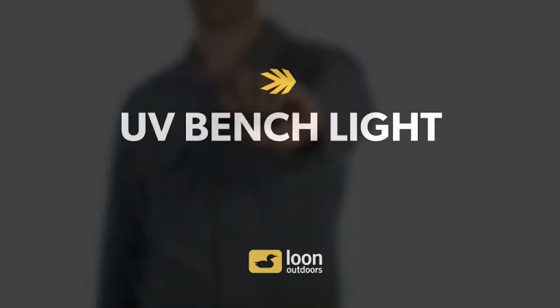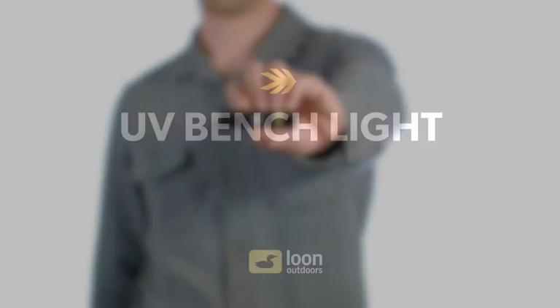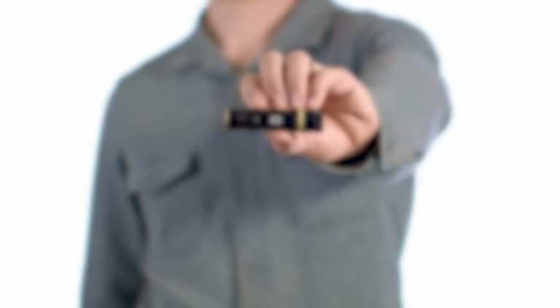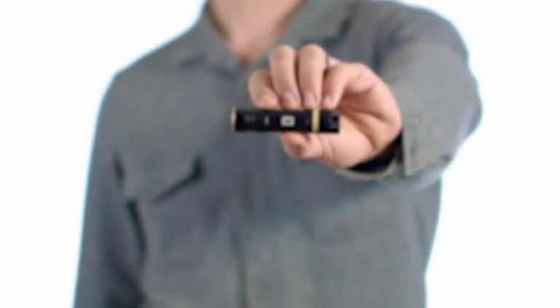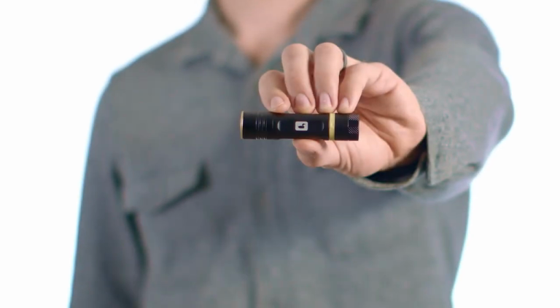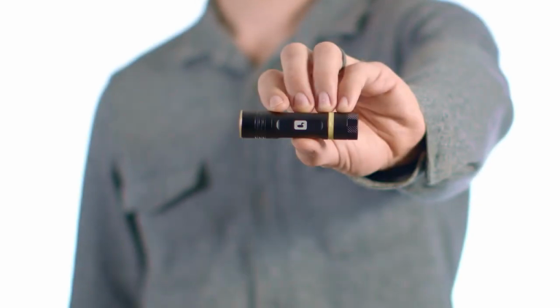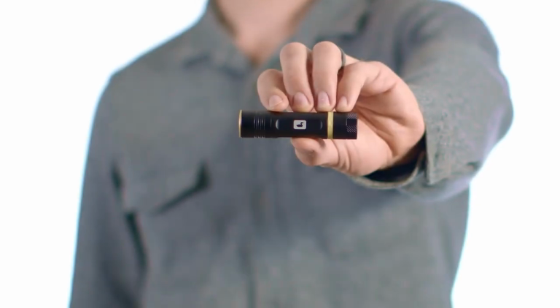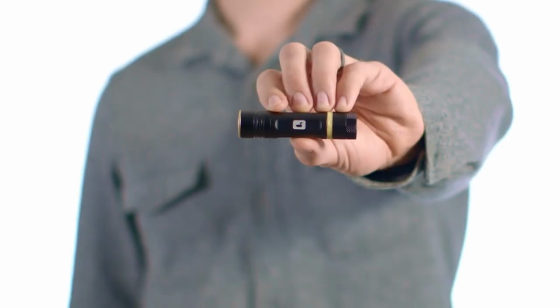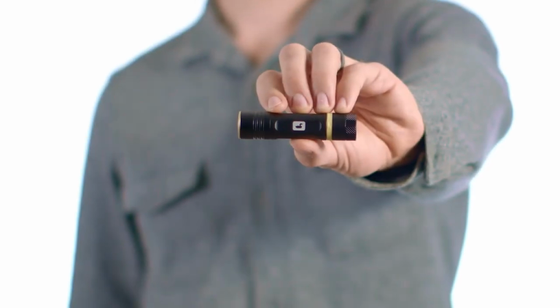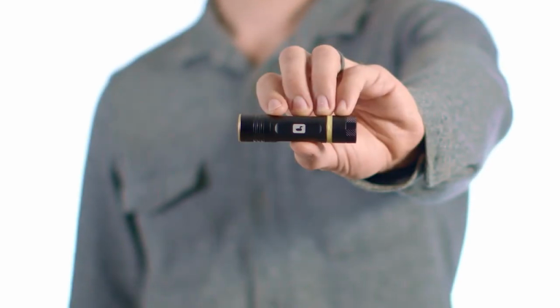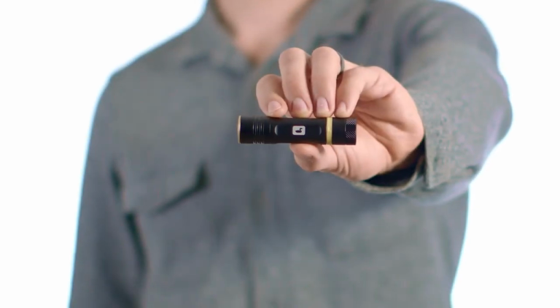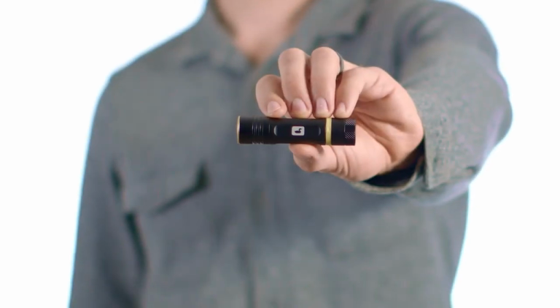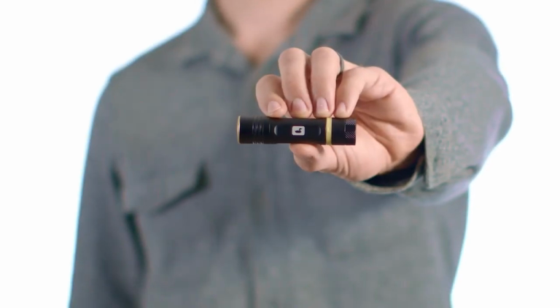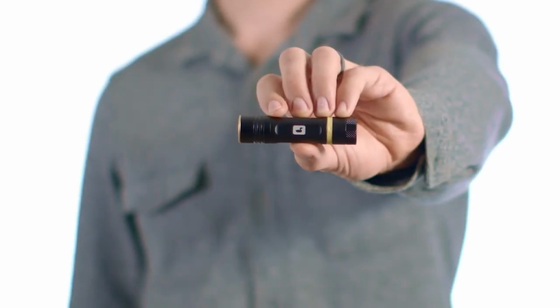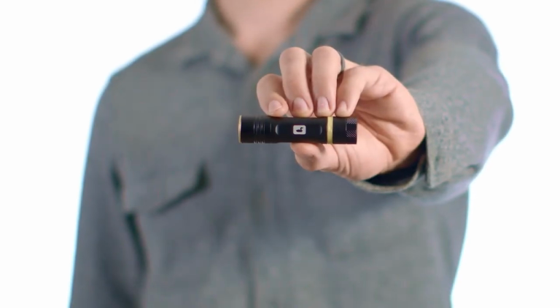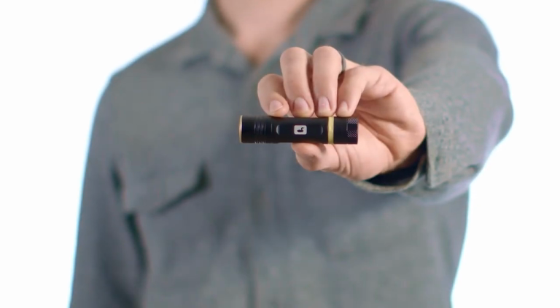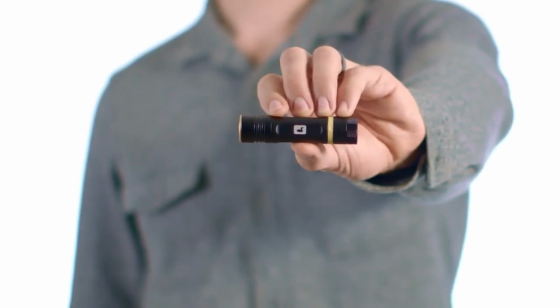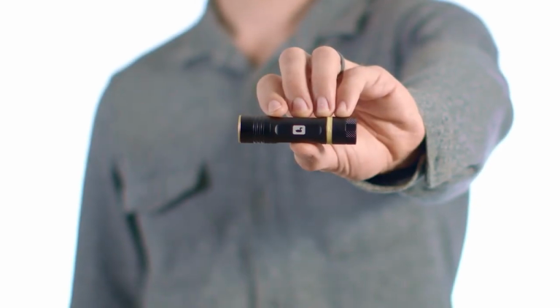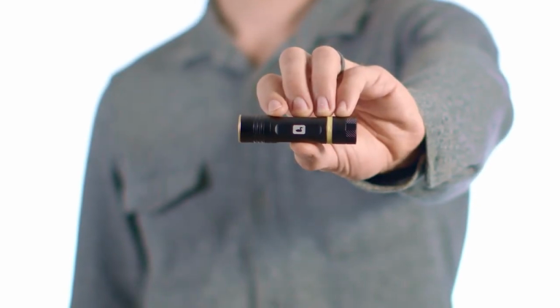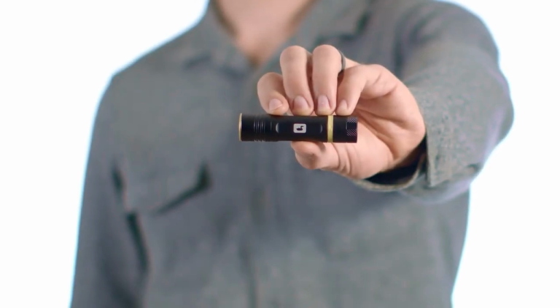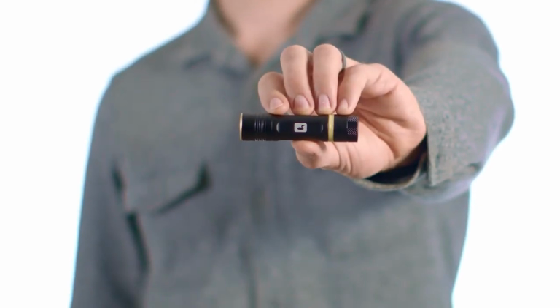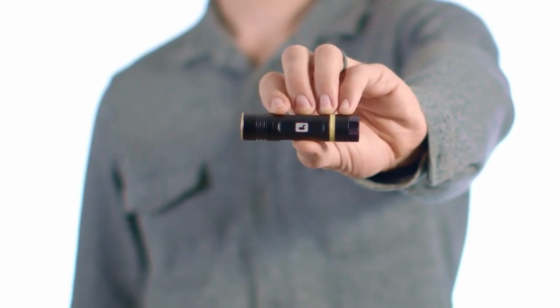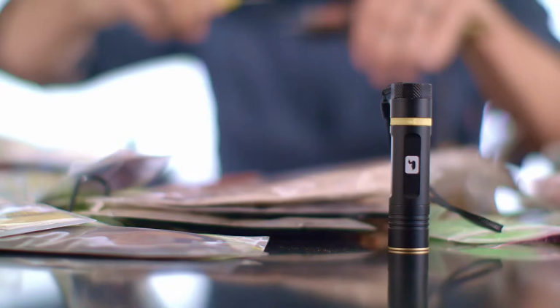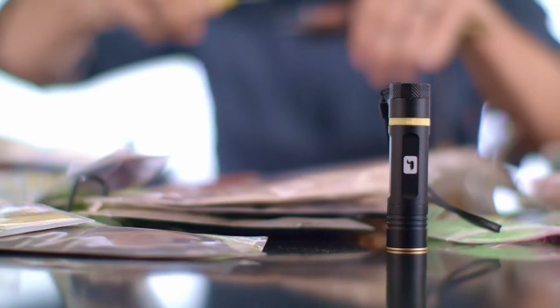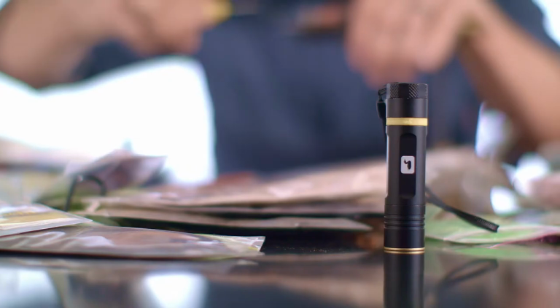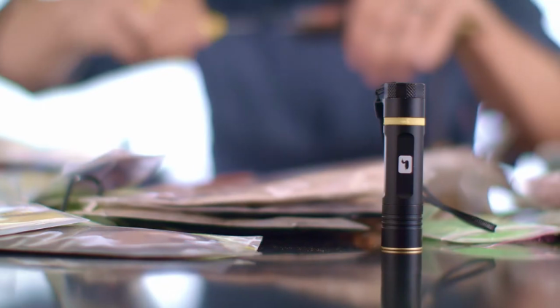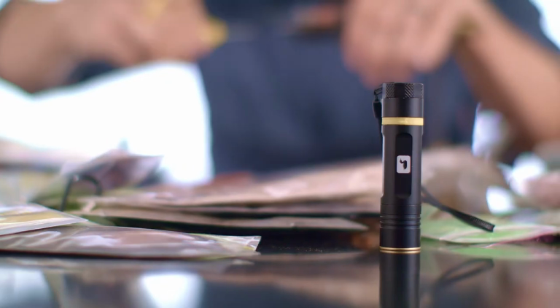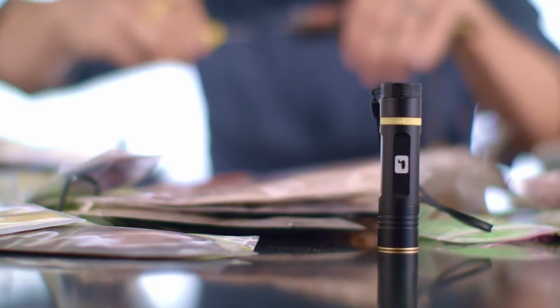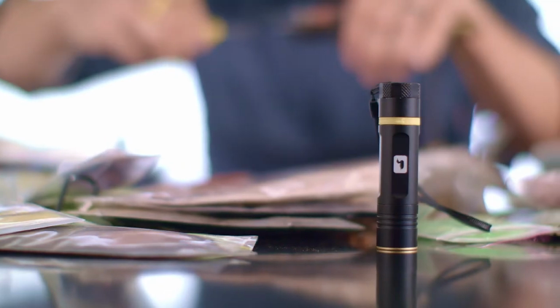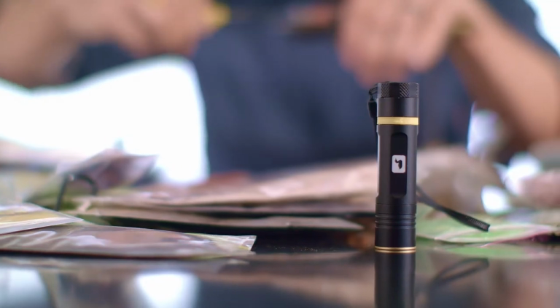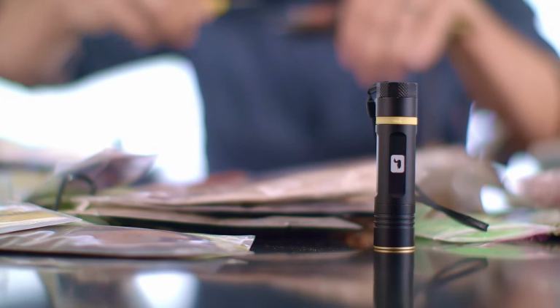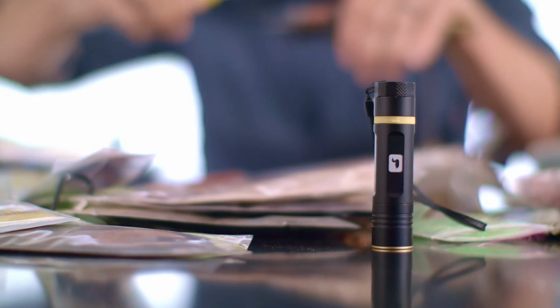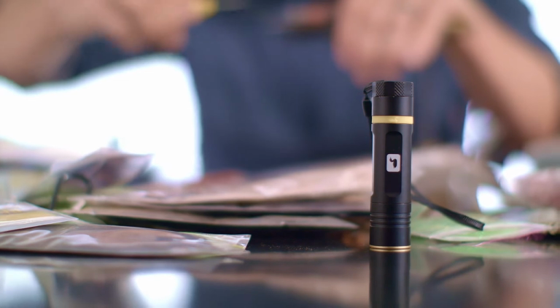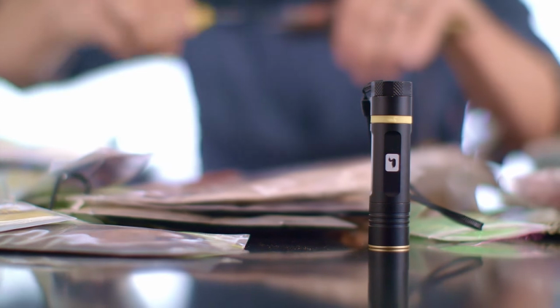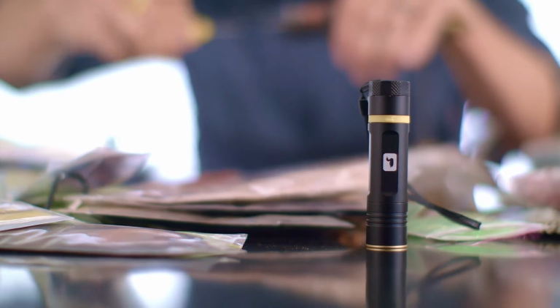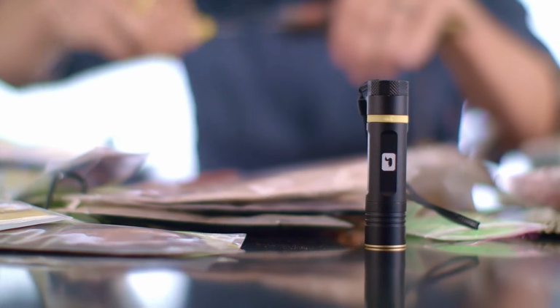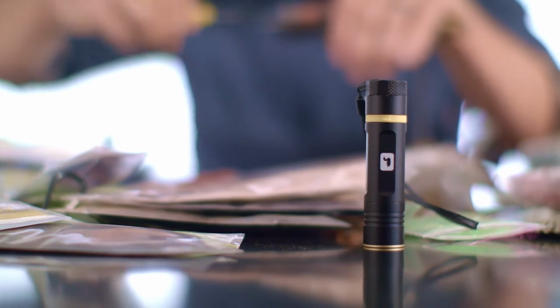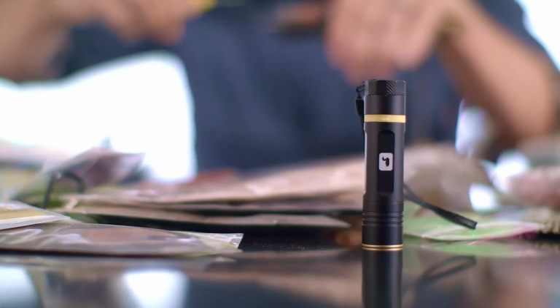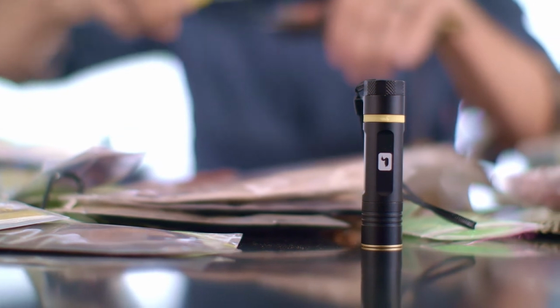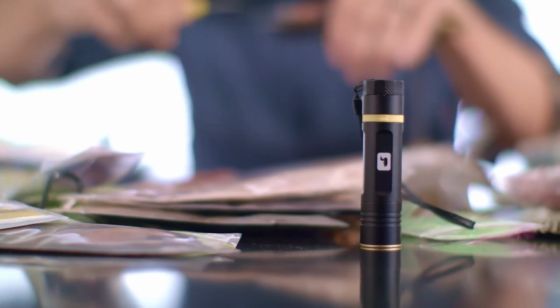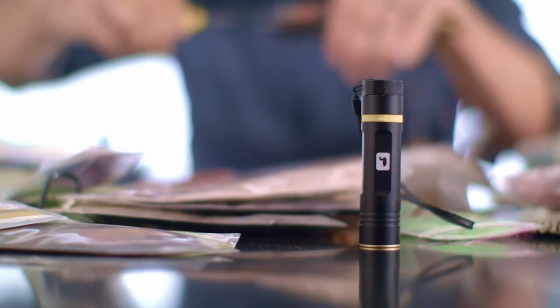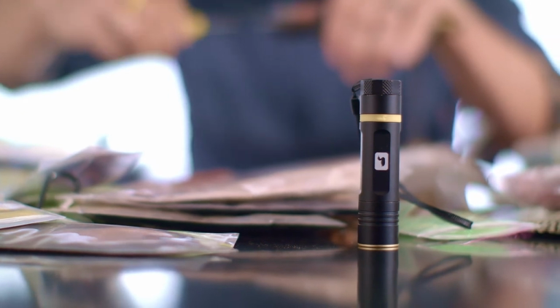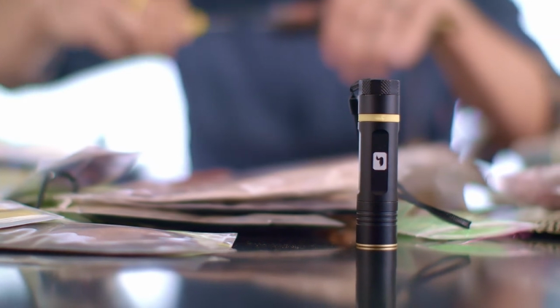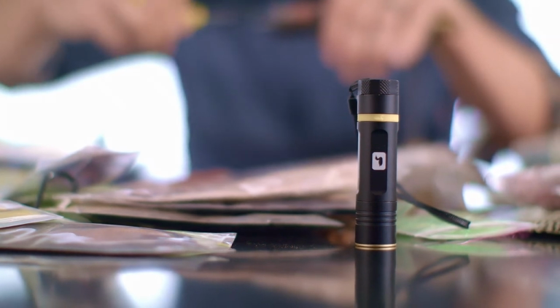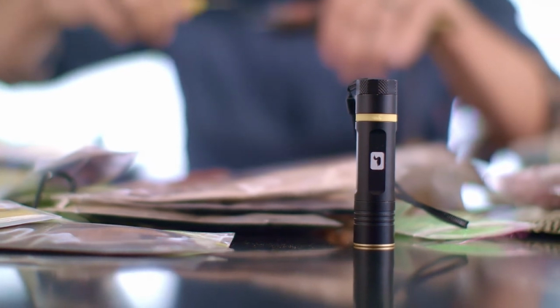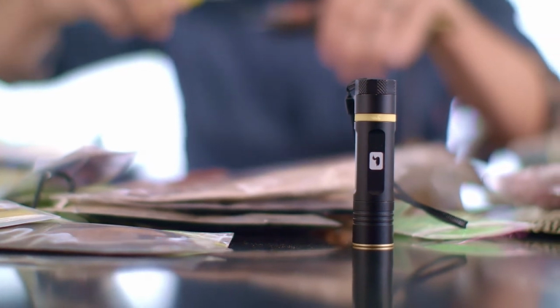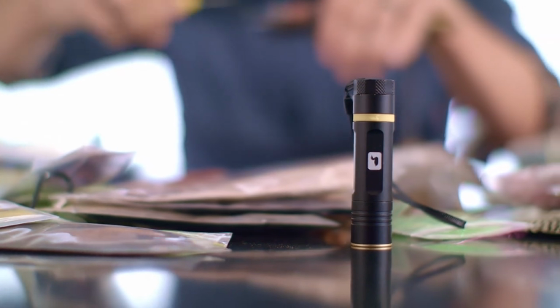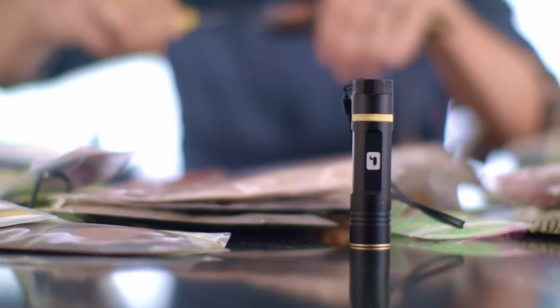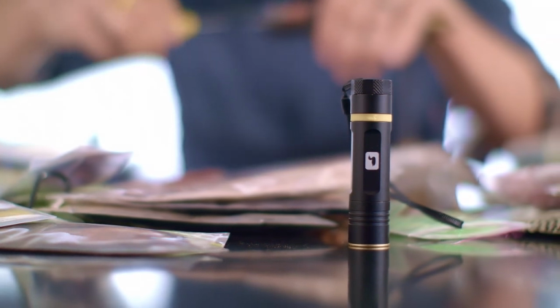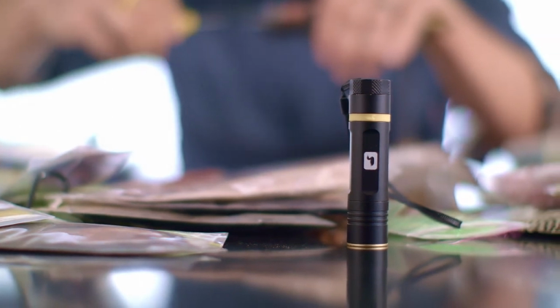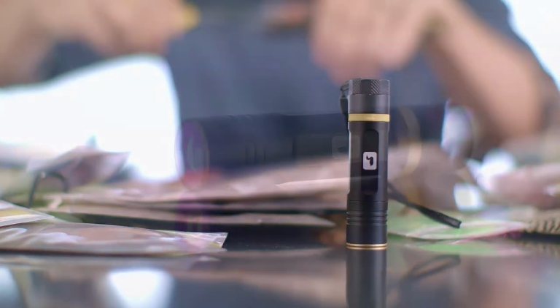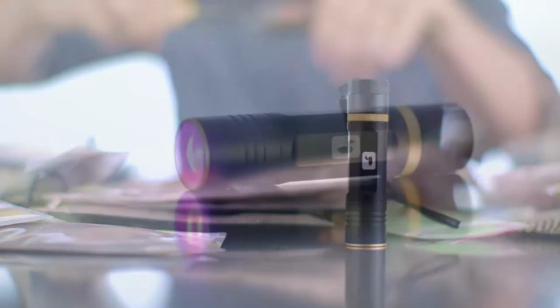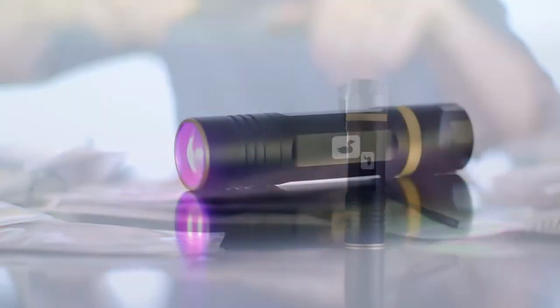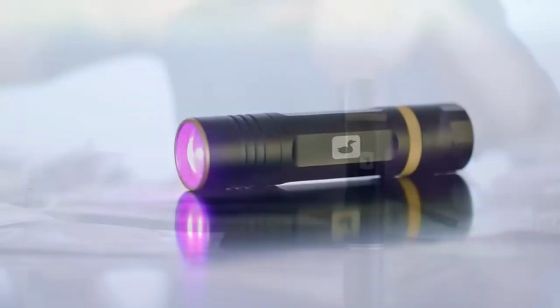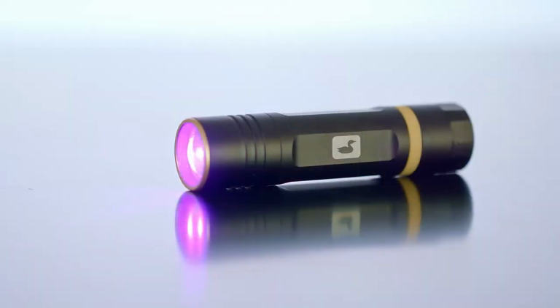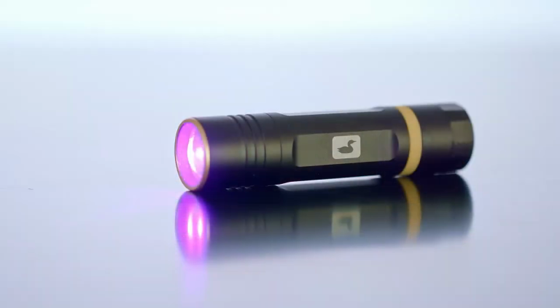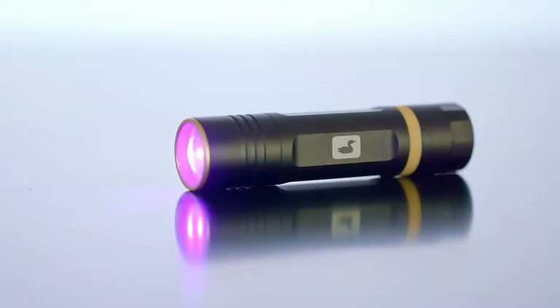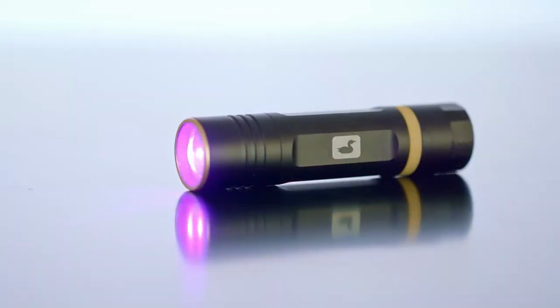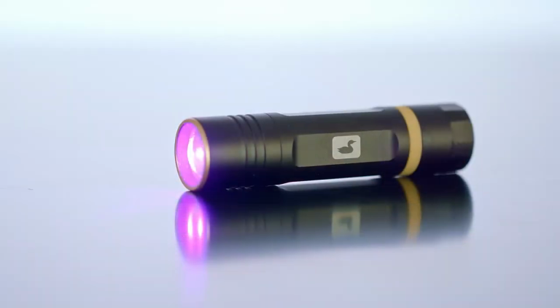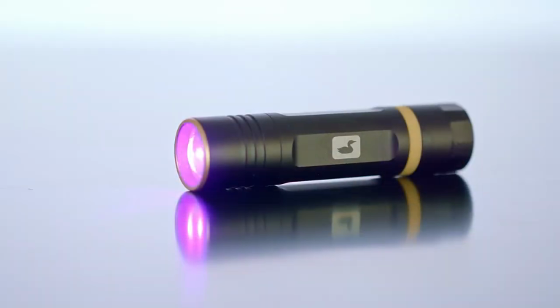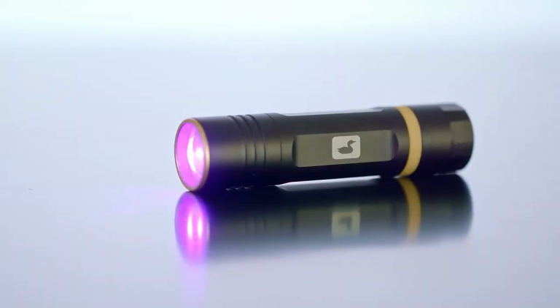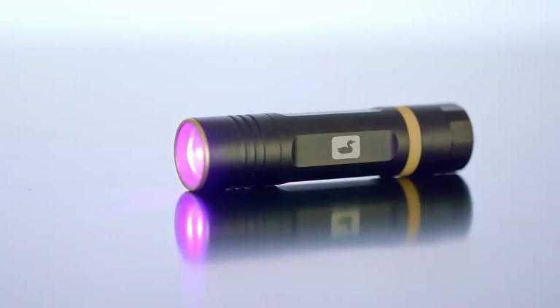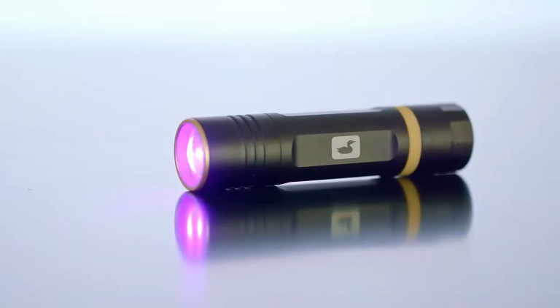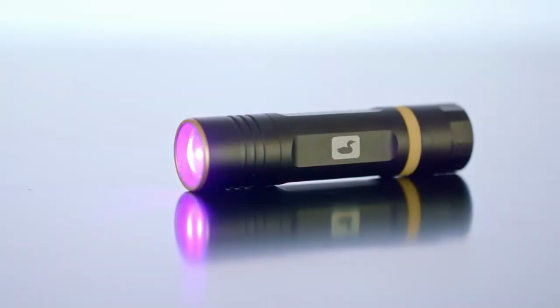This is the UV Benchlight. Whether you're just getting started as a tyer or tying commercially, the UV Benchlight is for you.